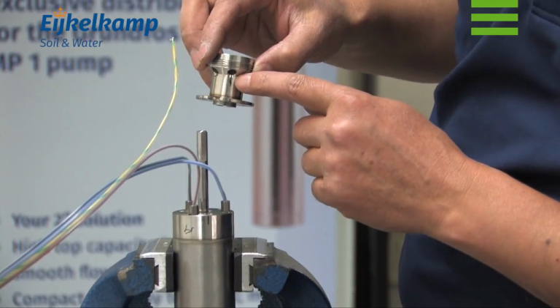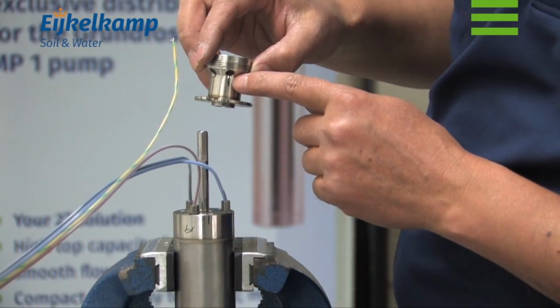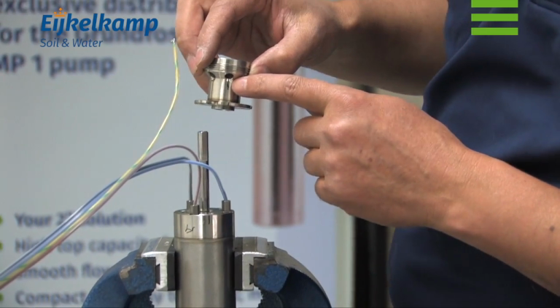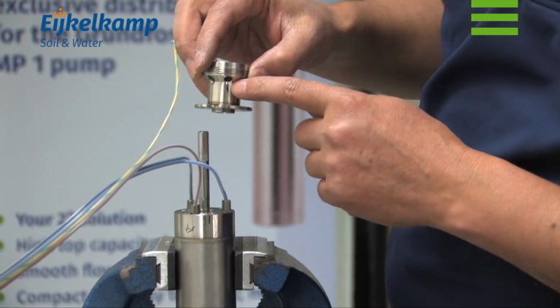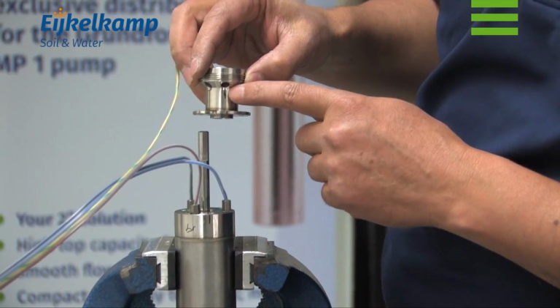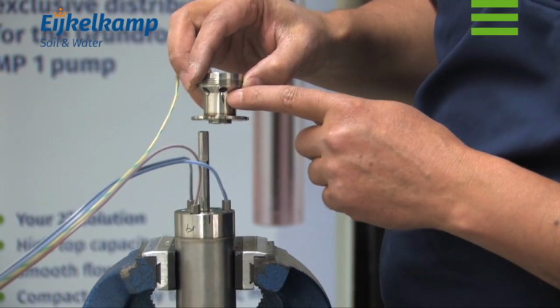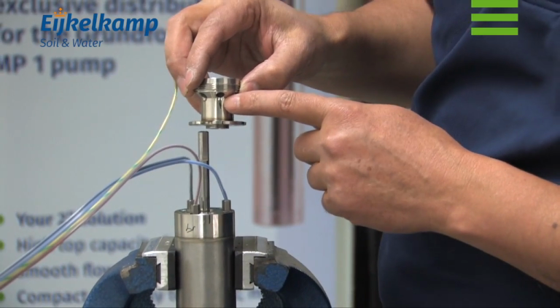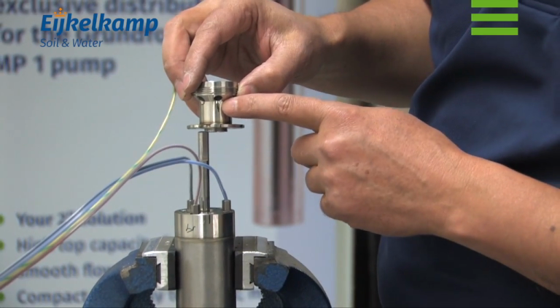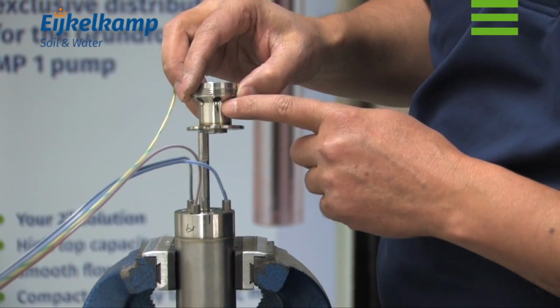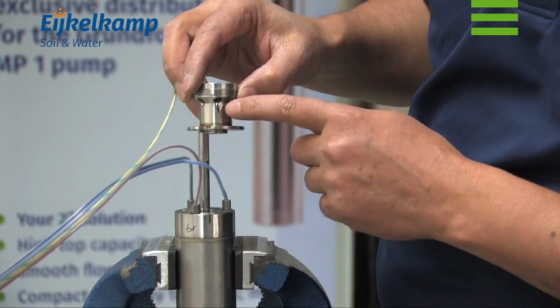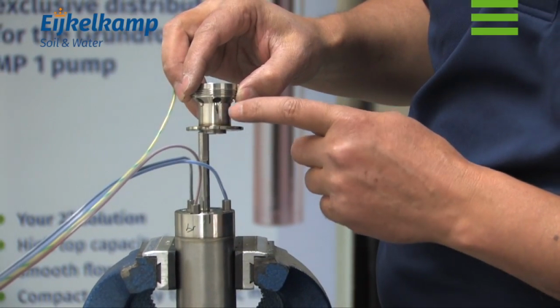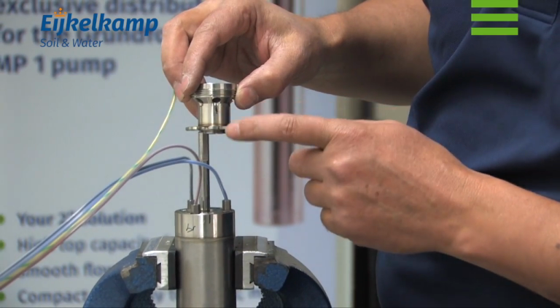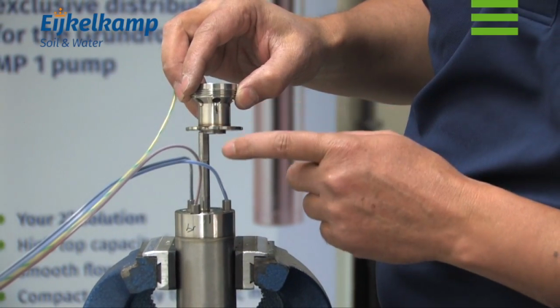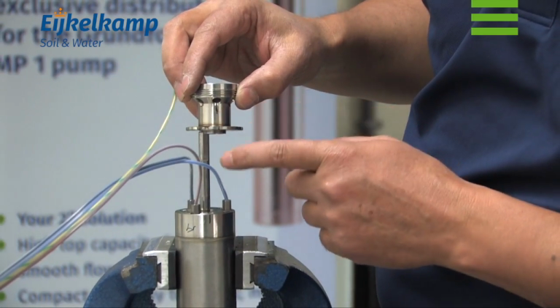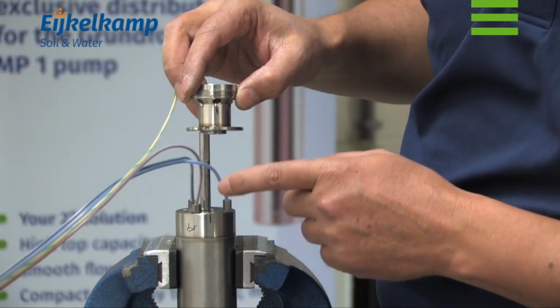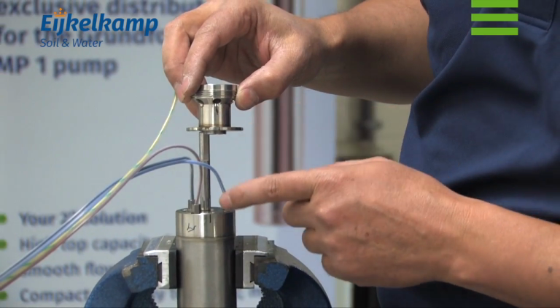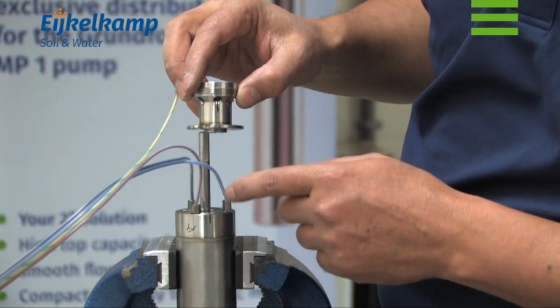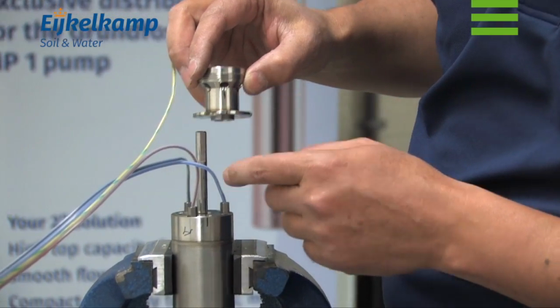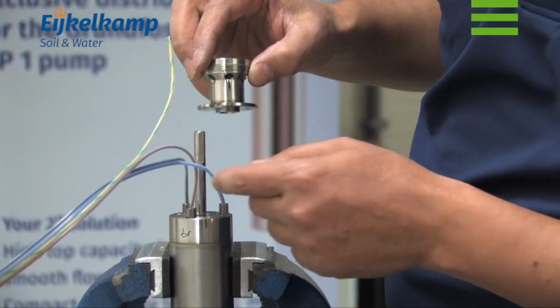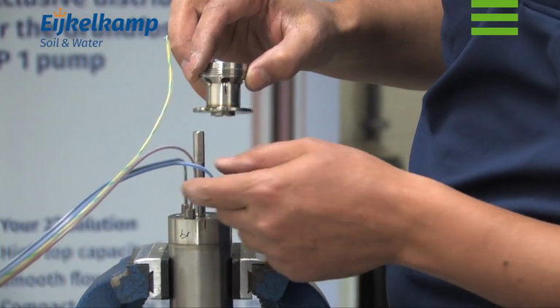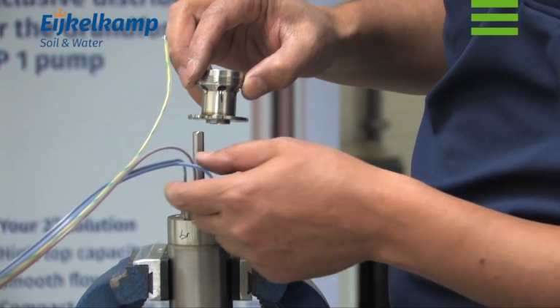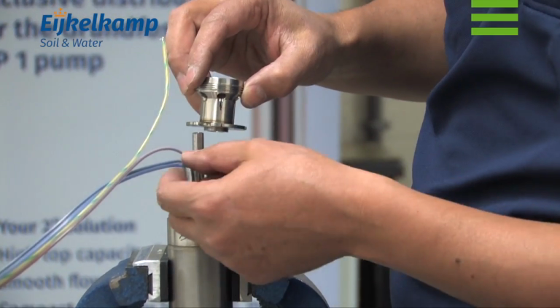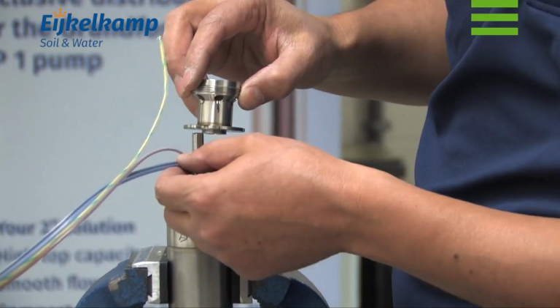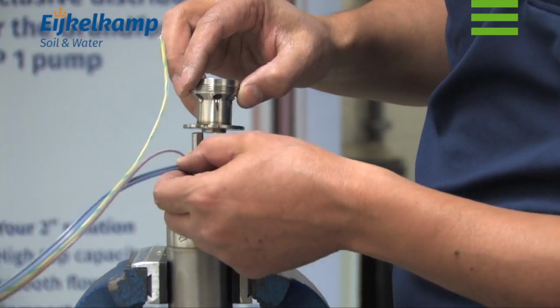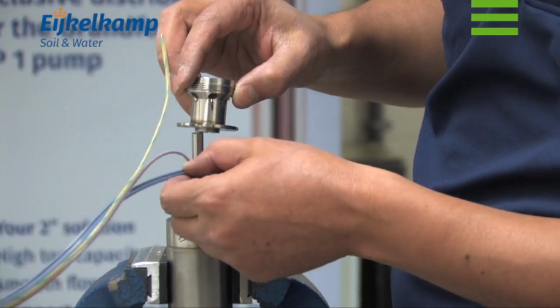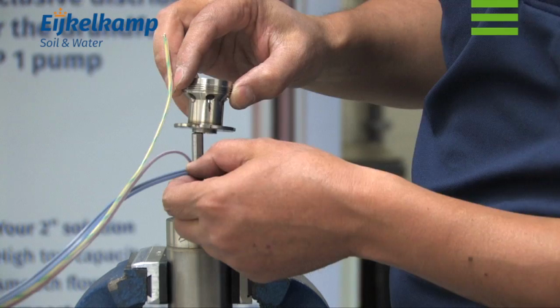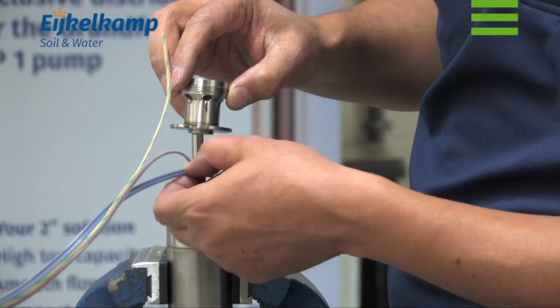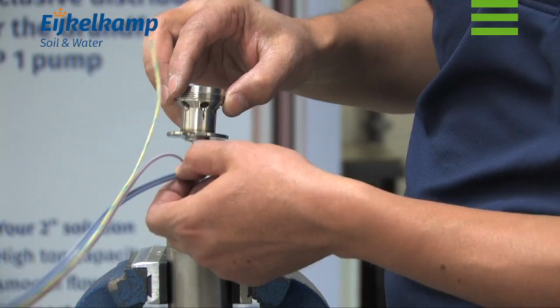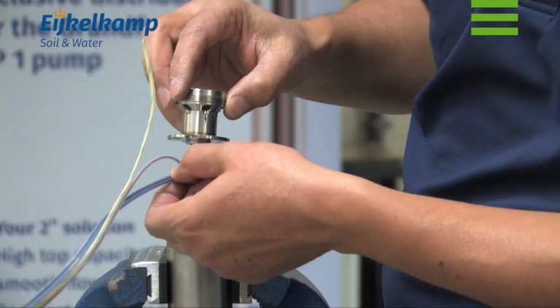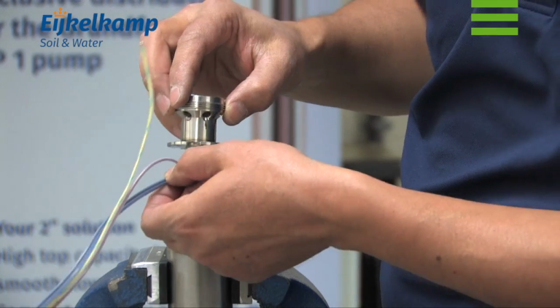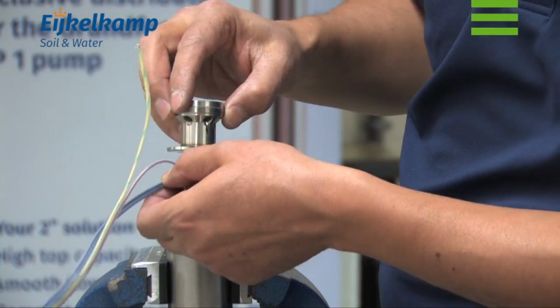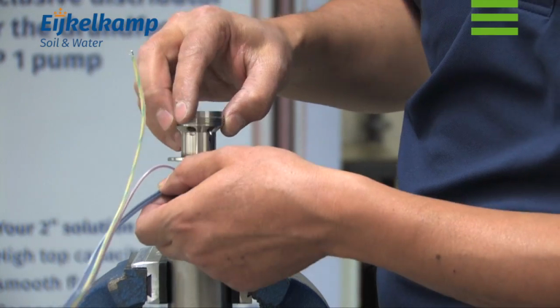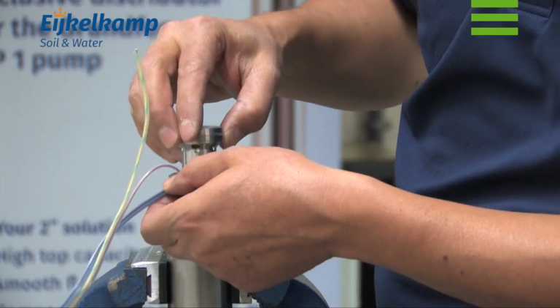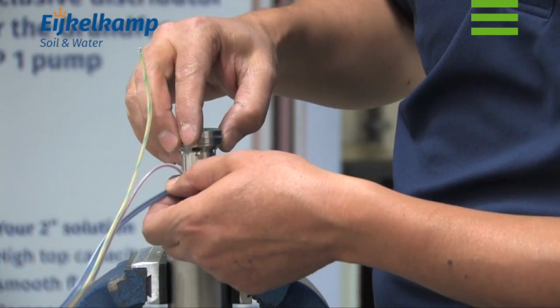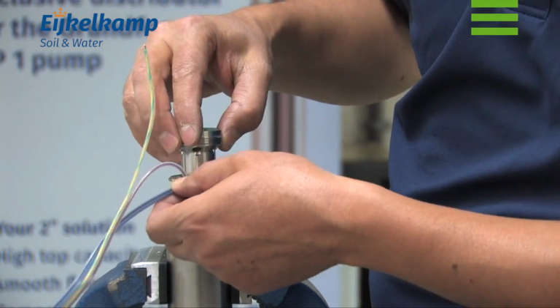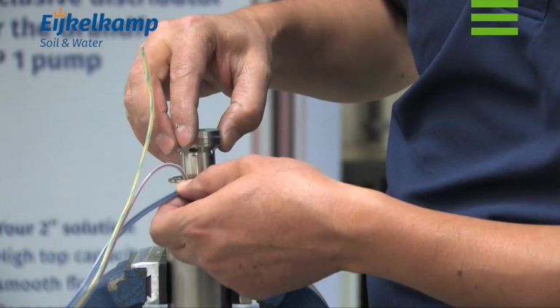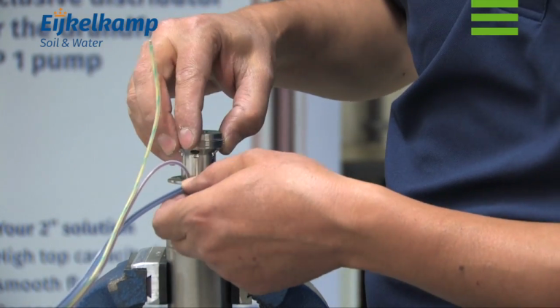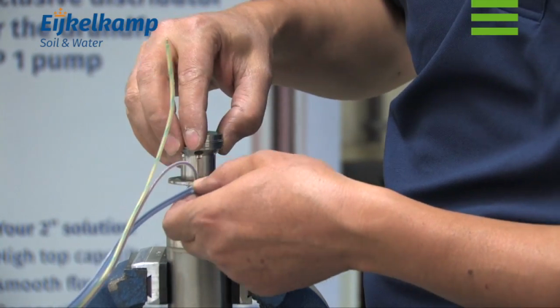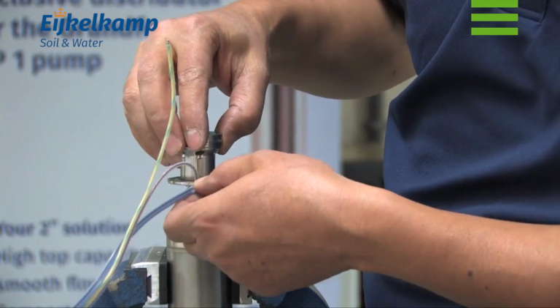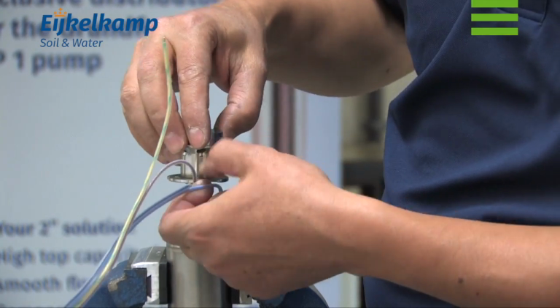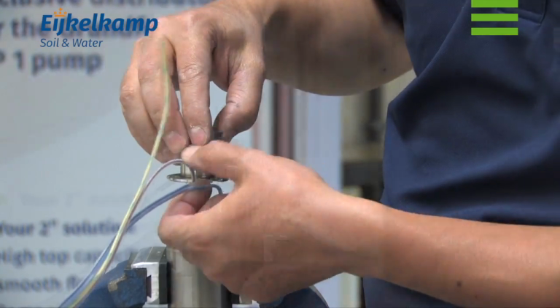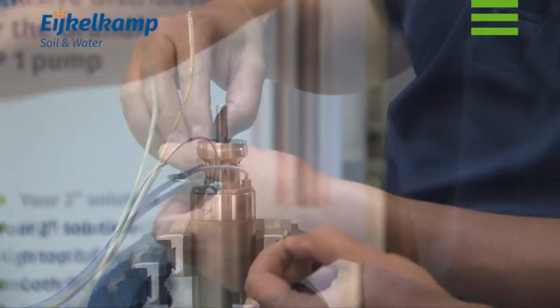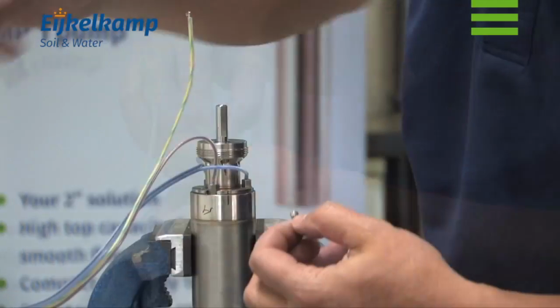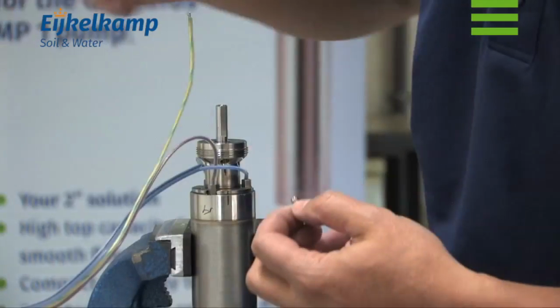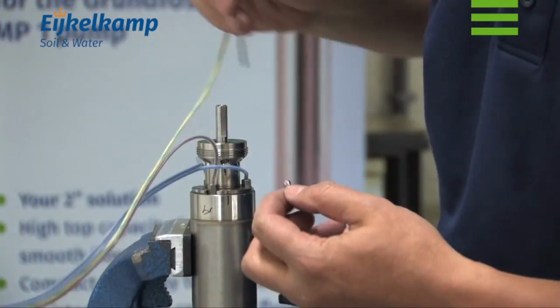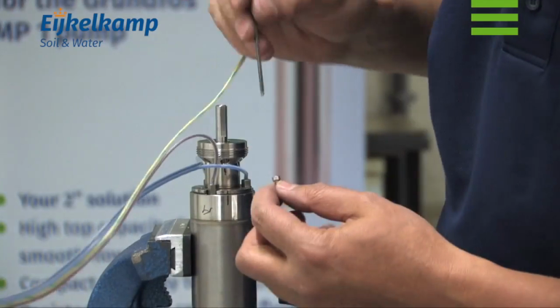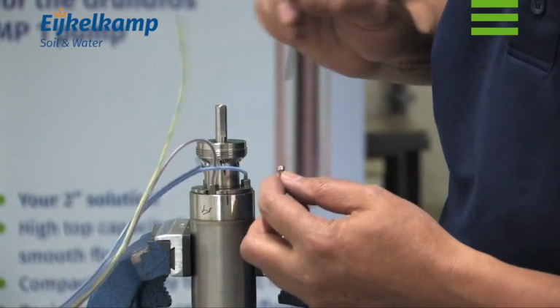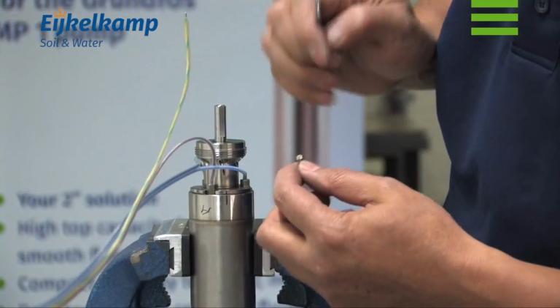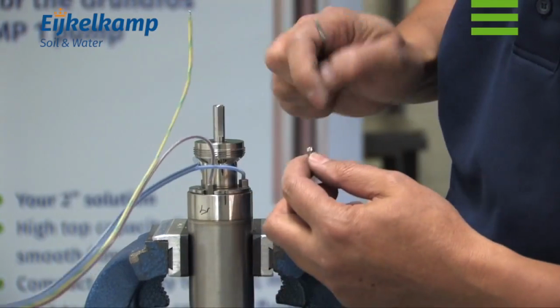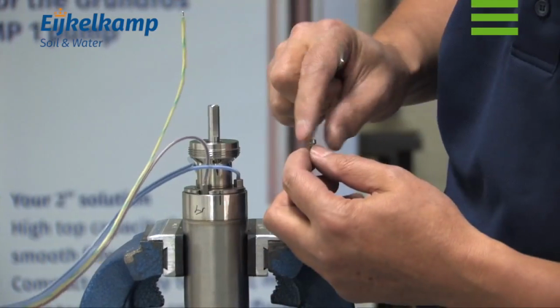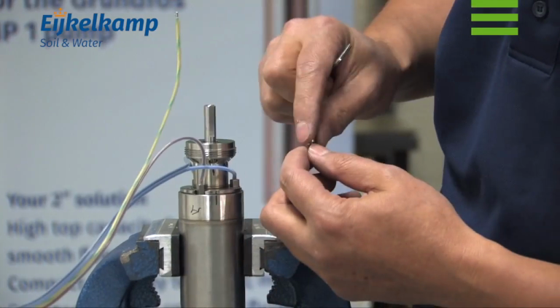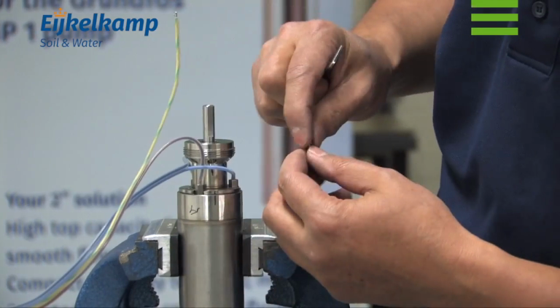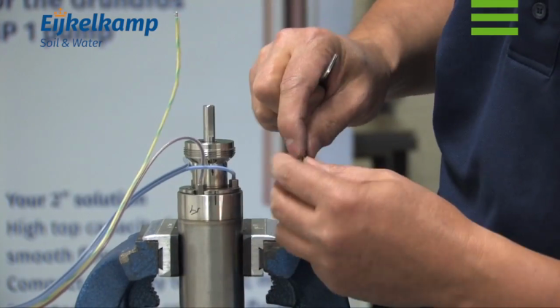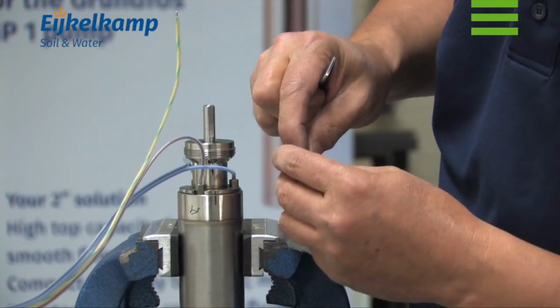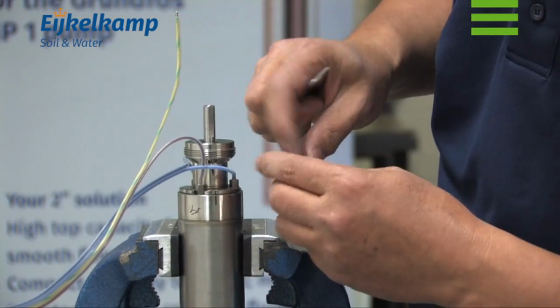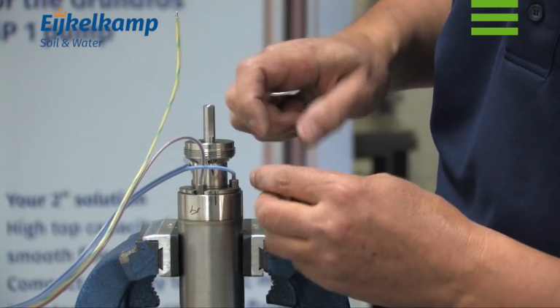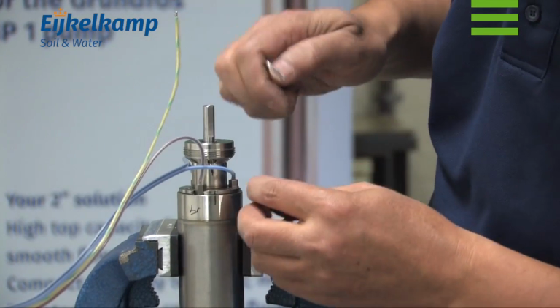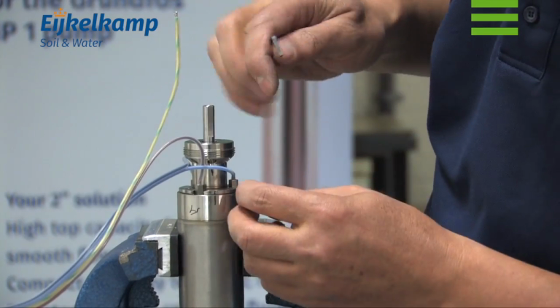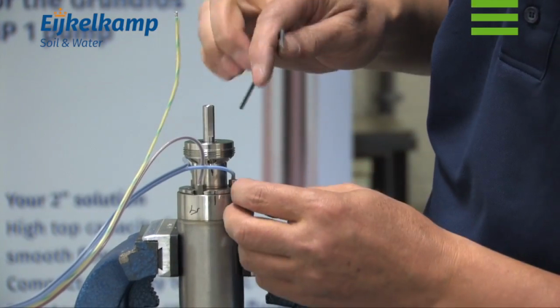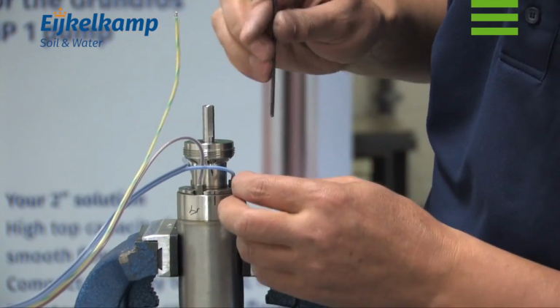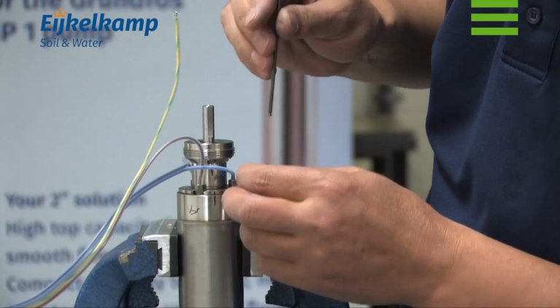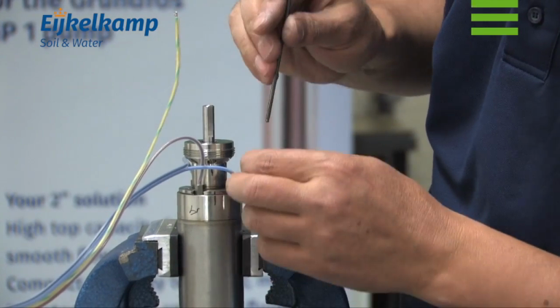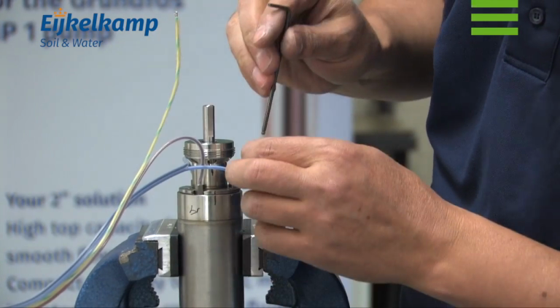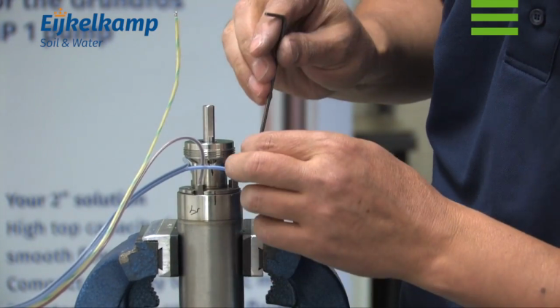Fit the suction interconnector onto the shaft in the marked position and secure it to the motor with two socket screws.